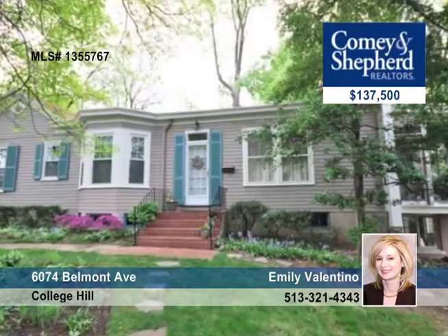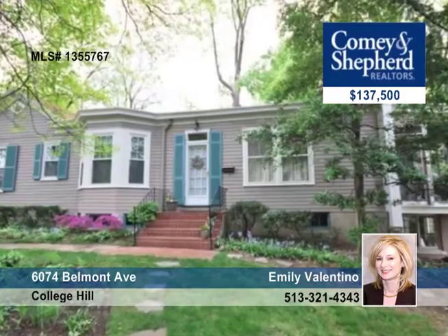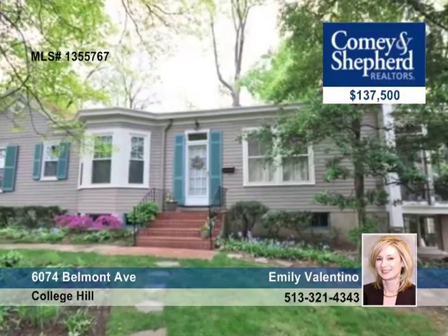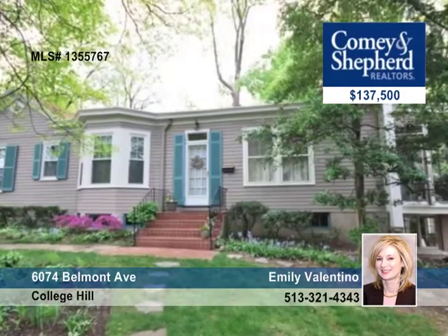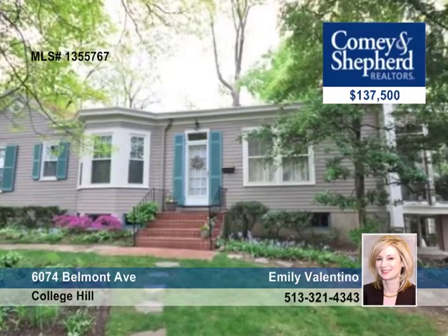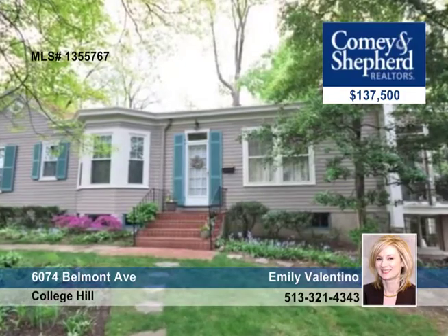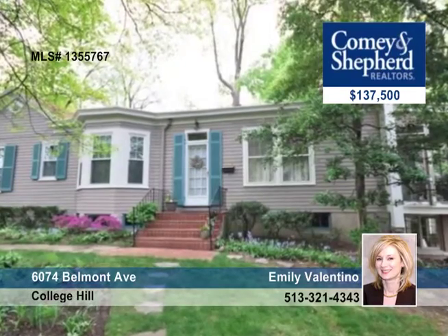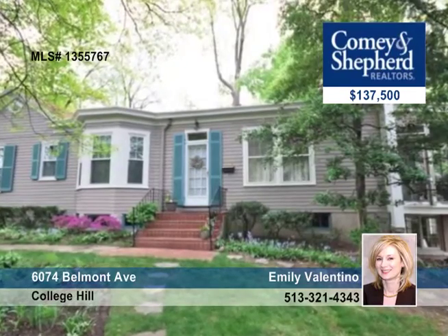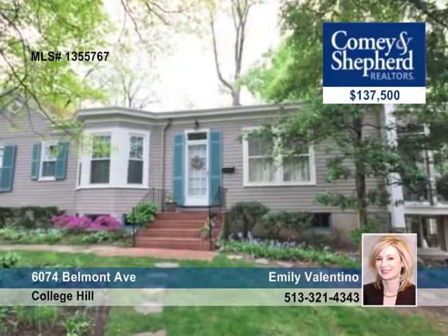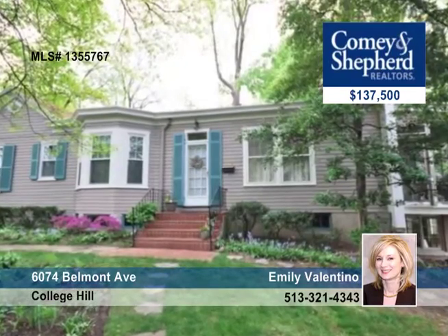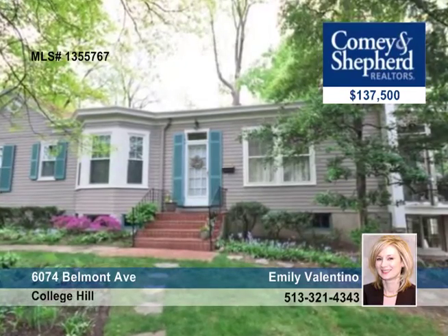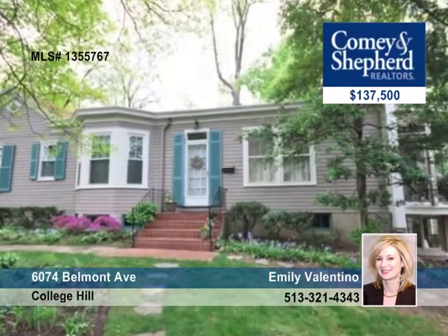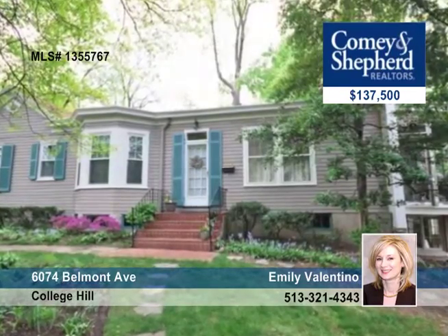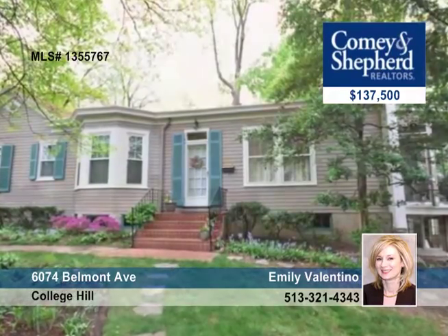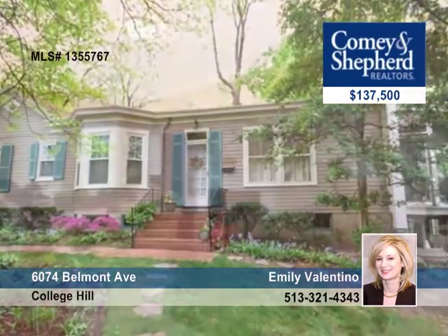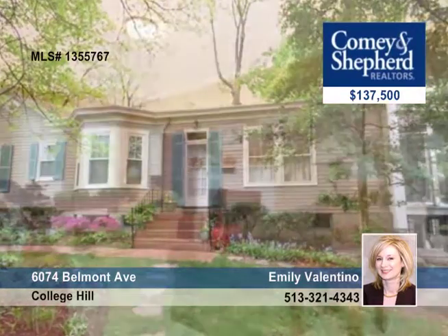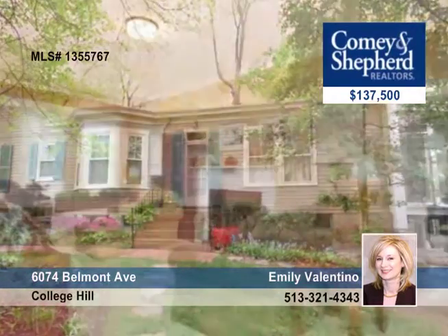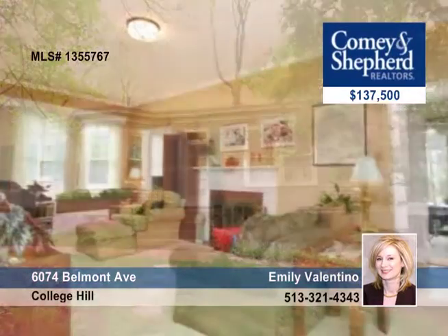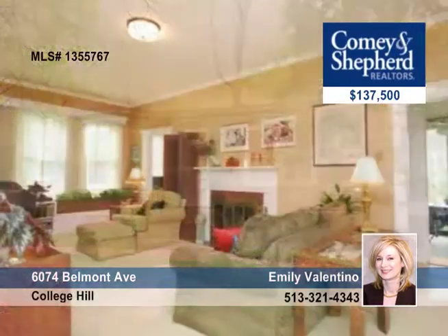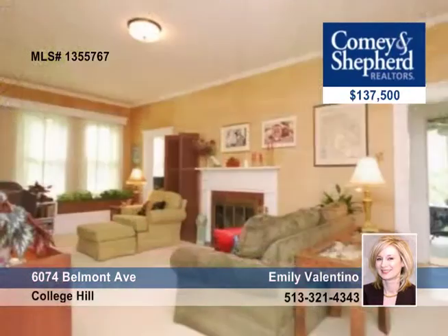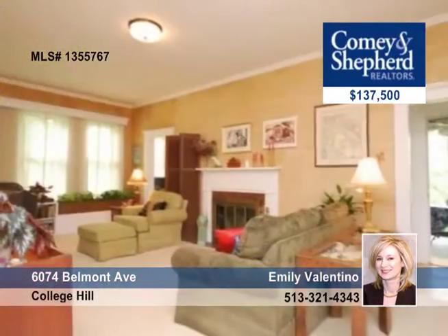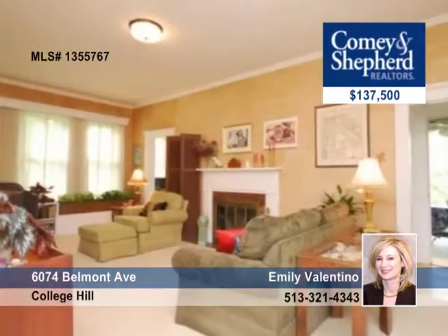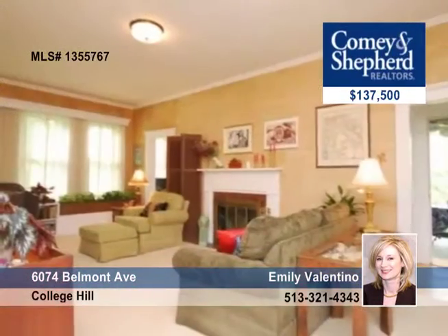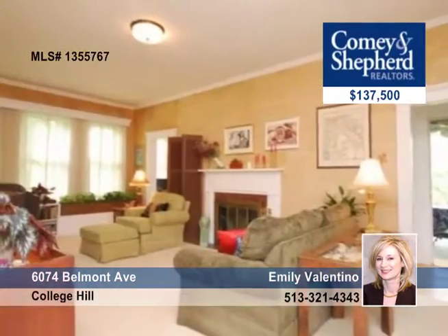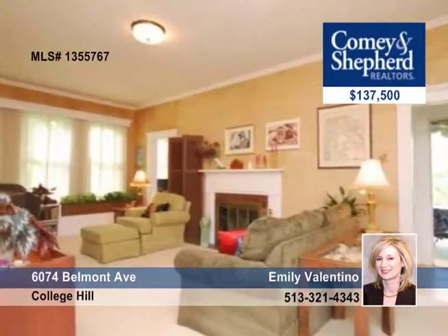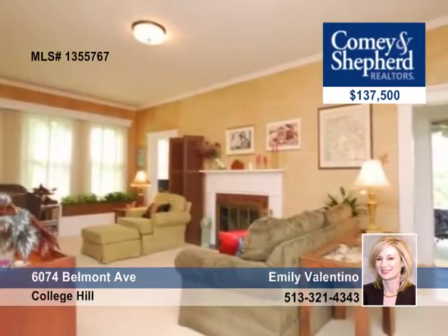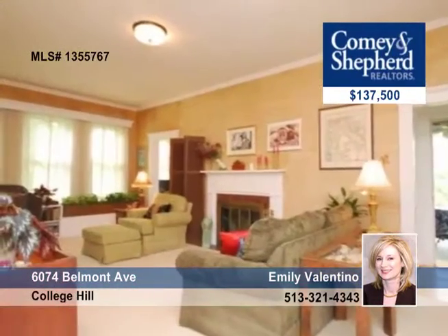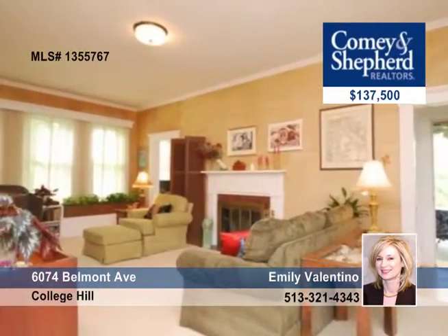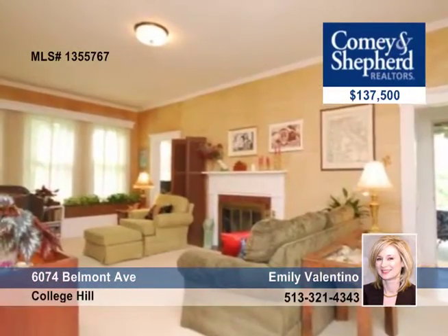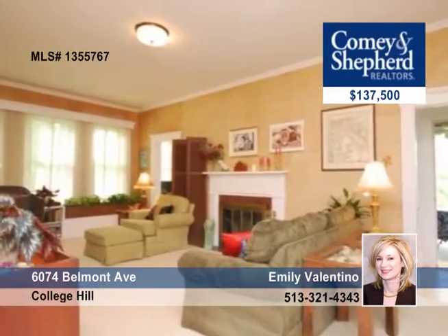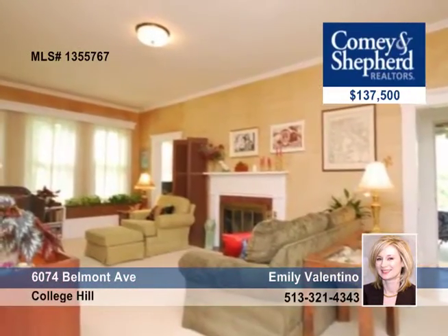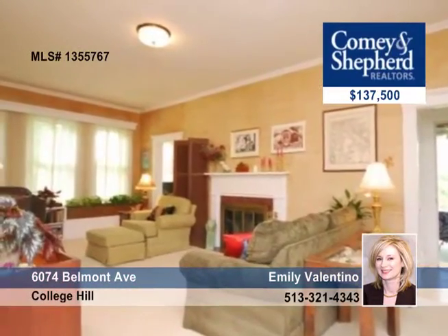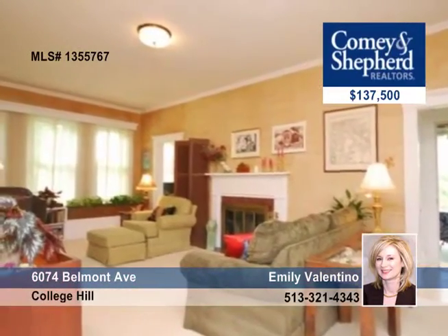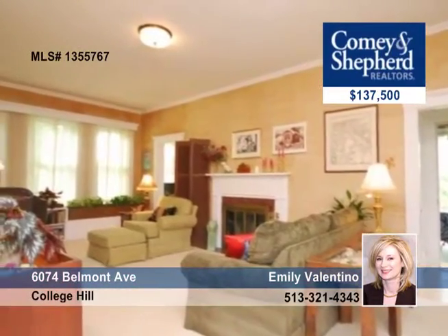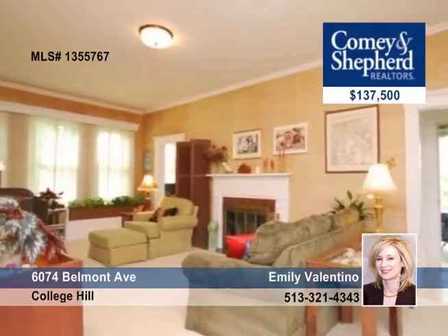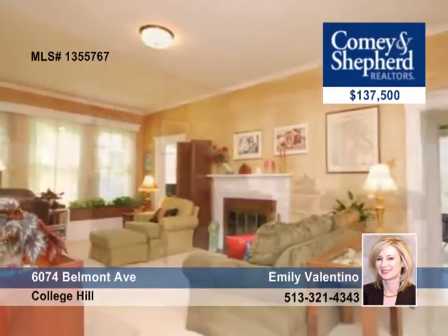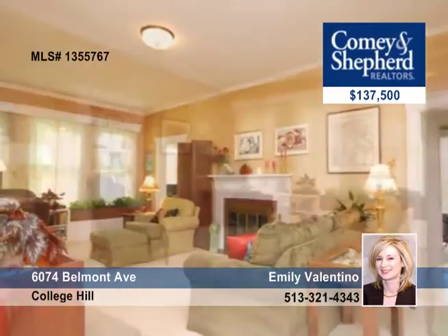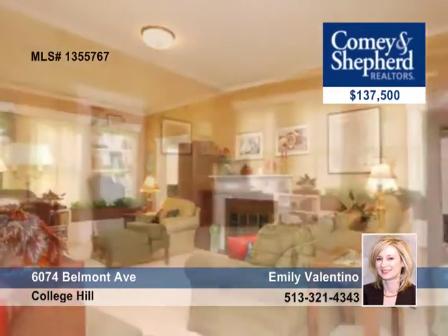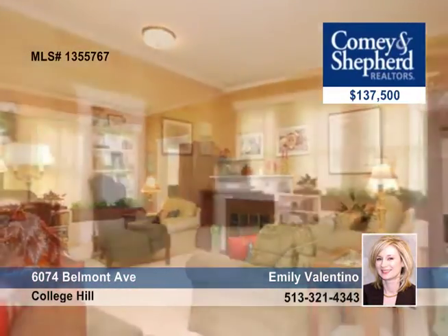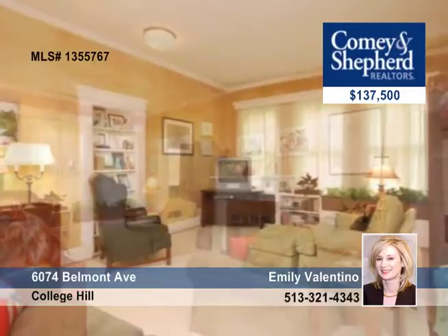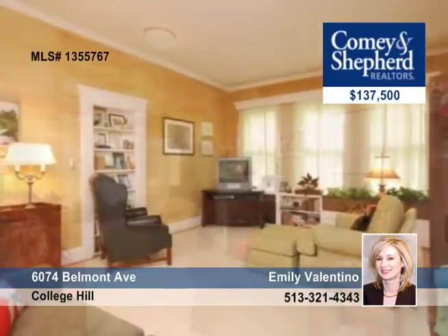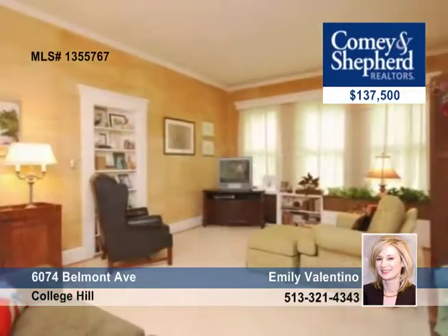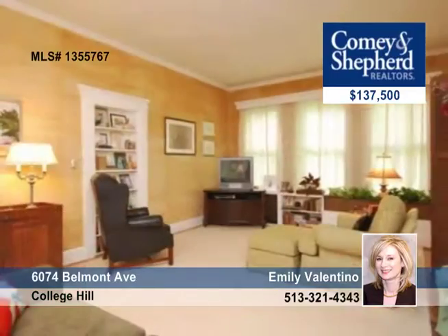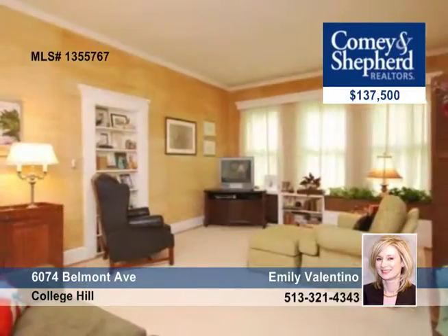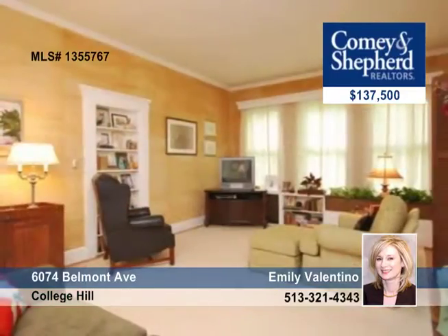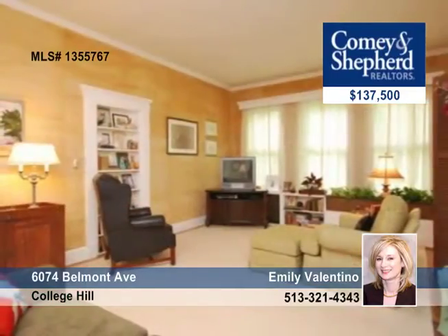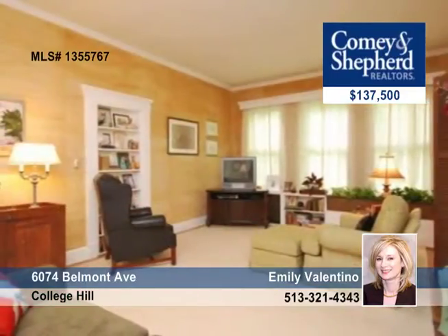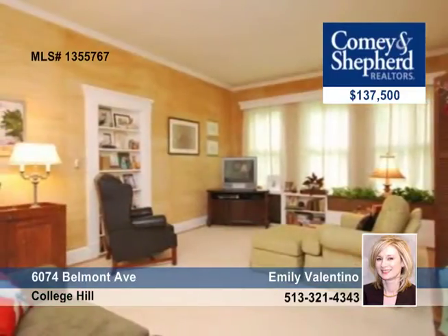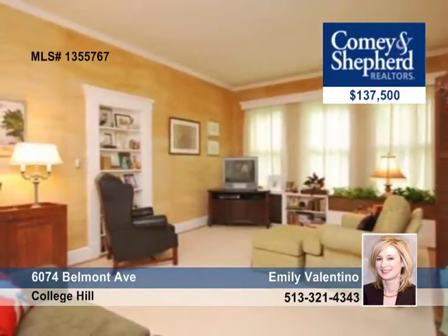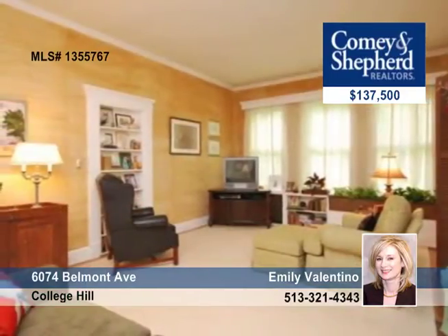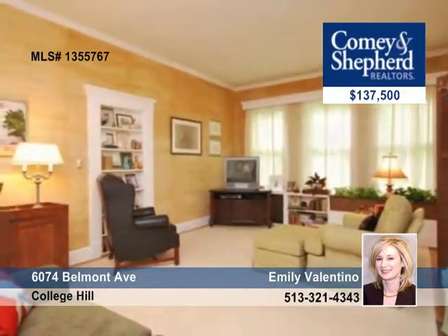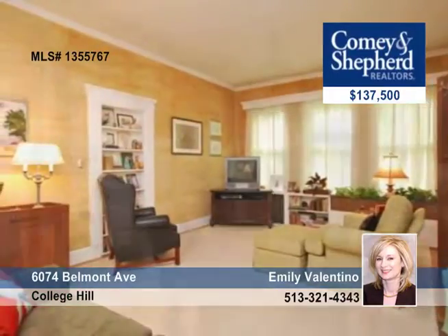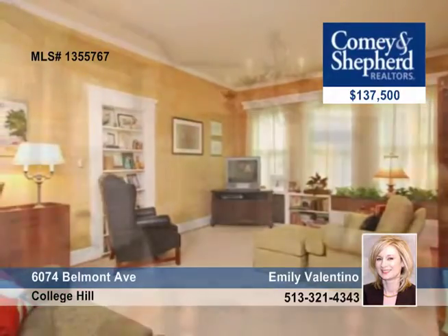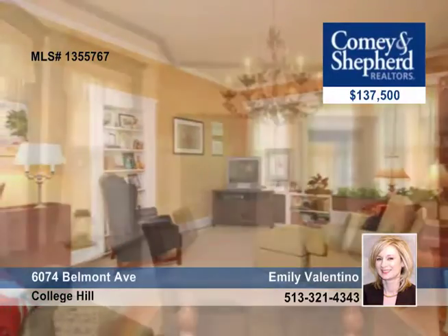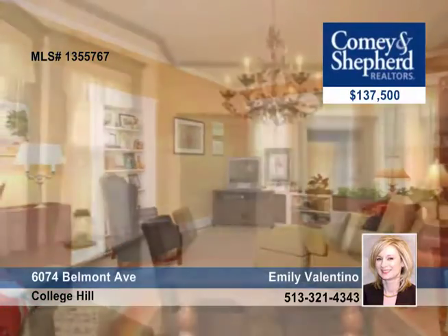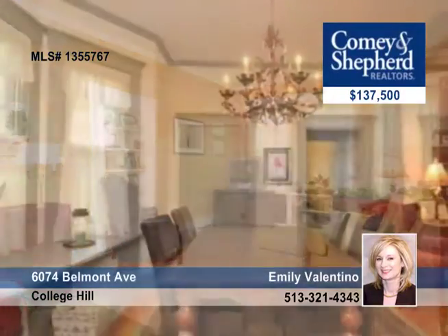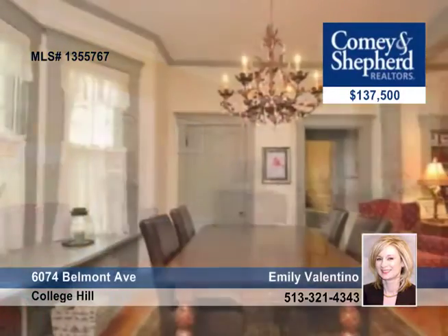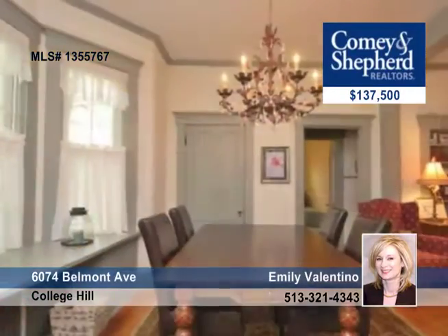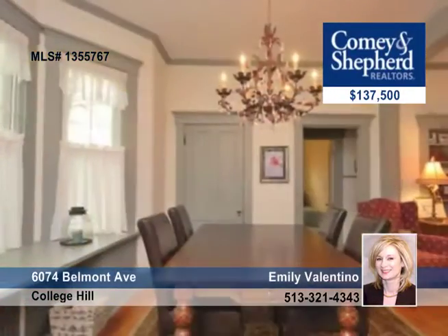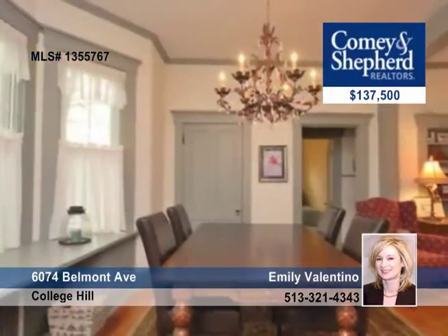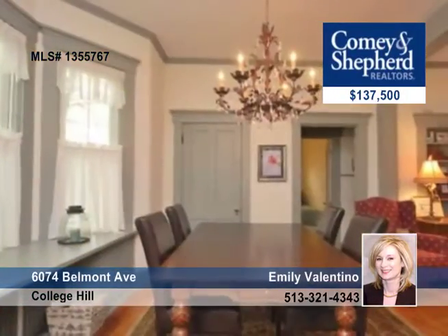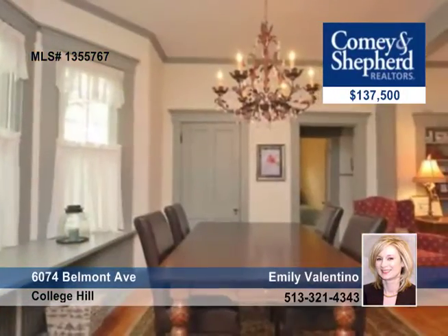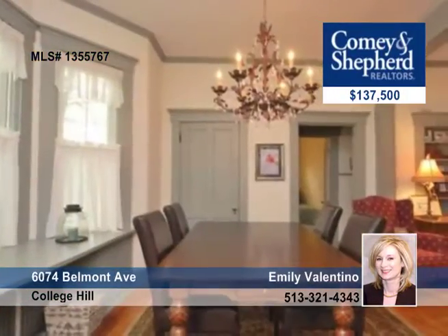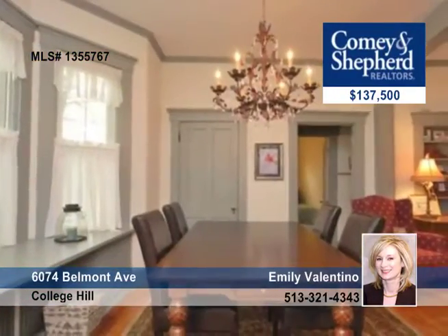Your country home in the city. Take a look at this historic three-bedroom, two-bath ranch on a beautifully landscaped, nearly half-acre lot.